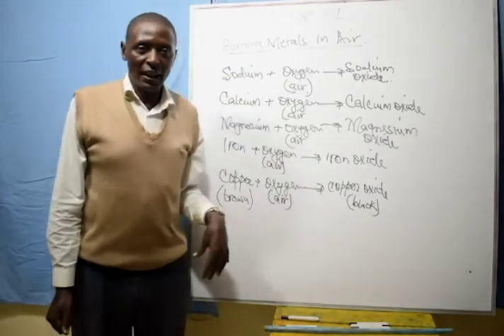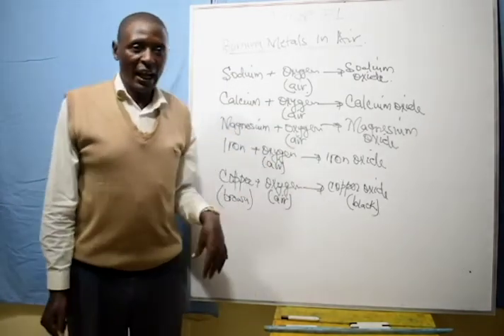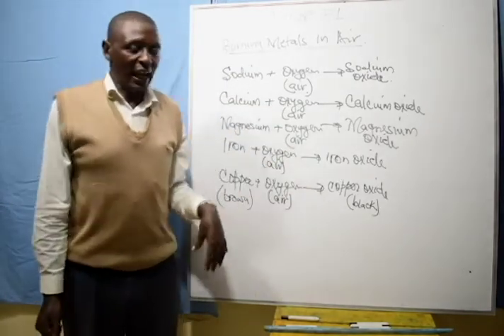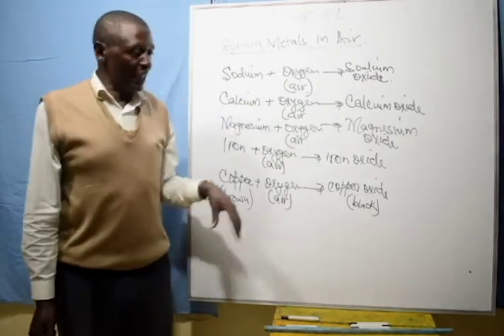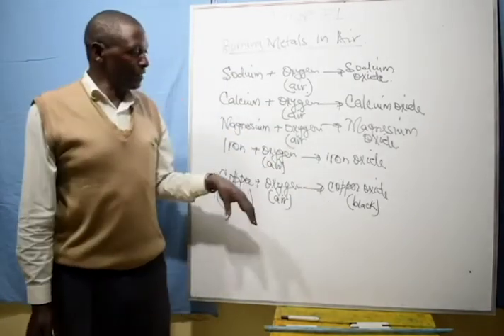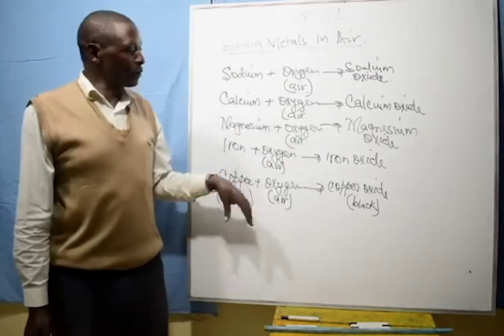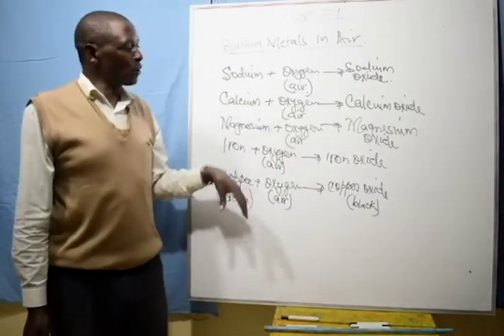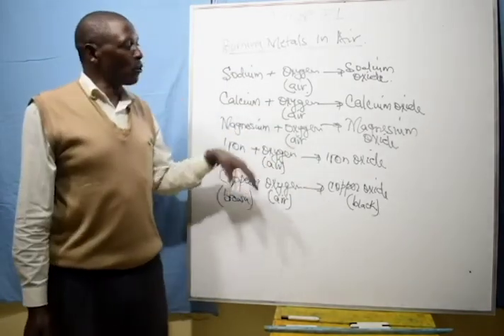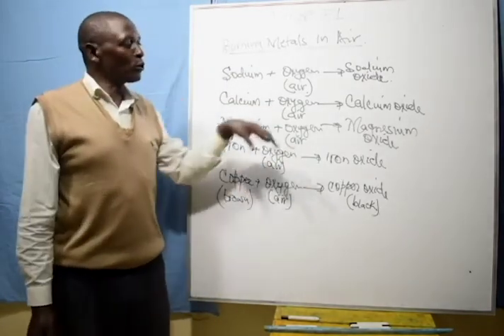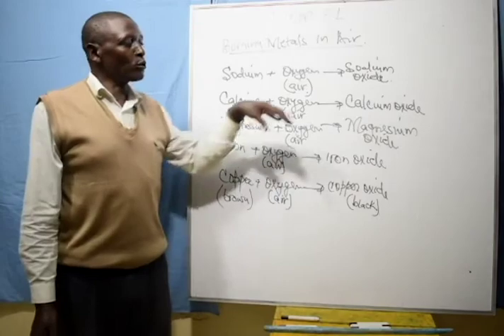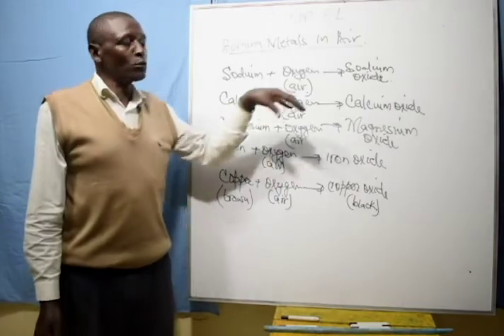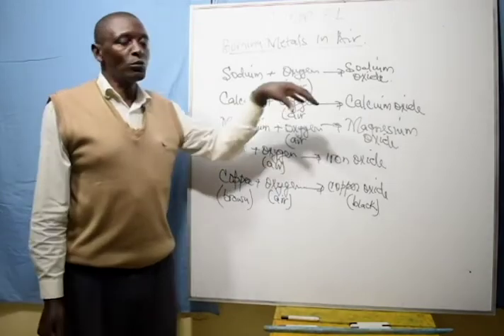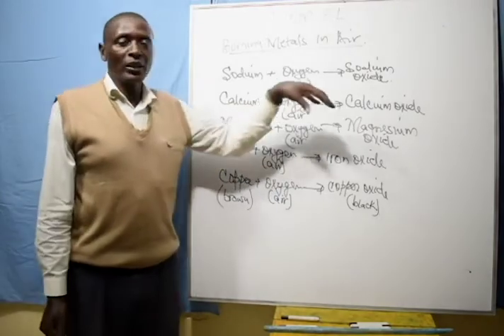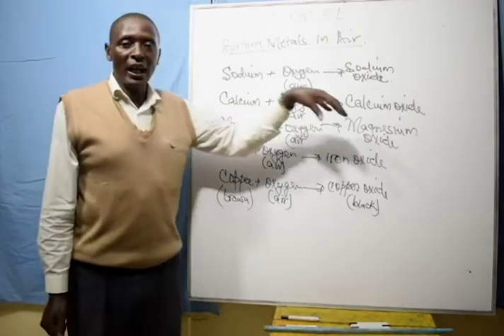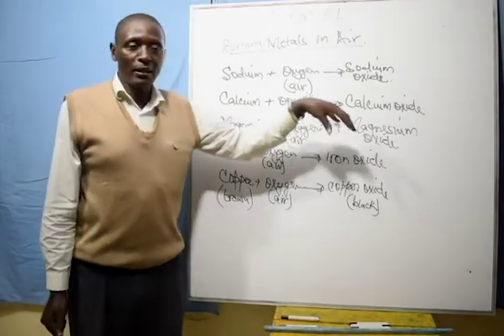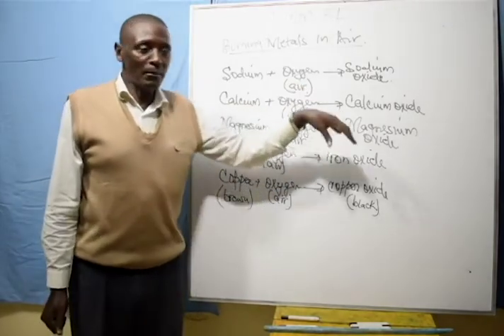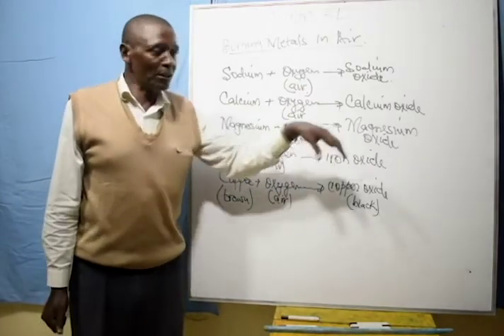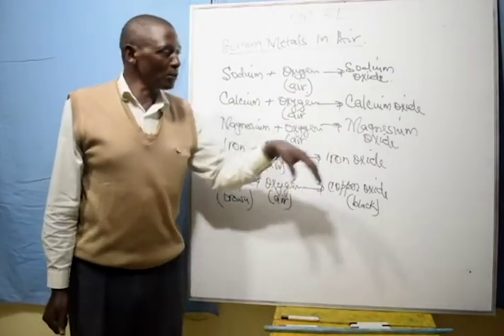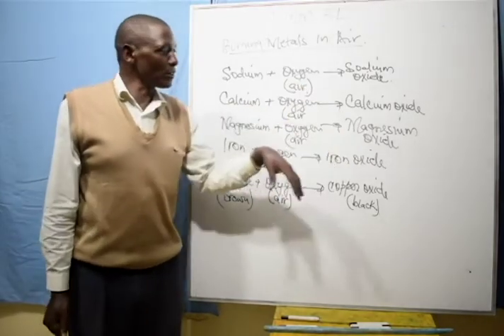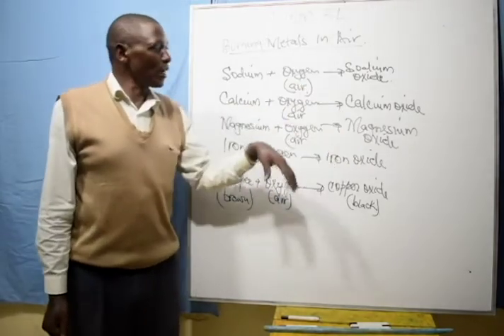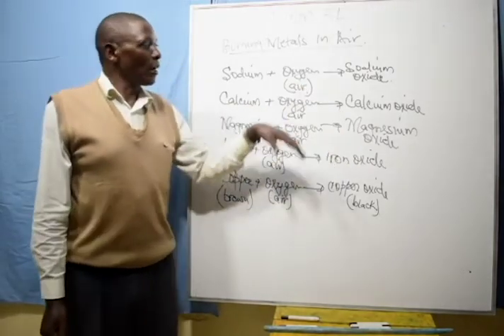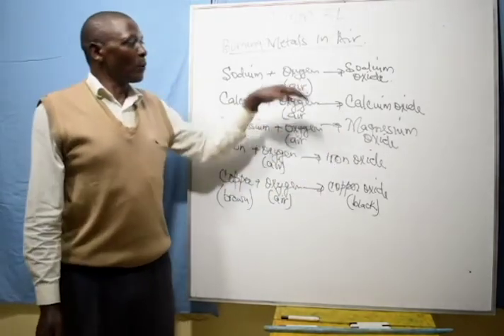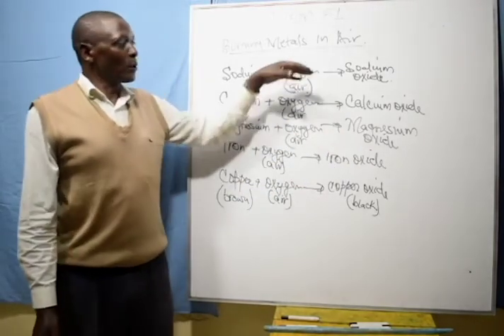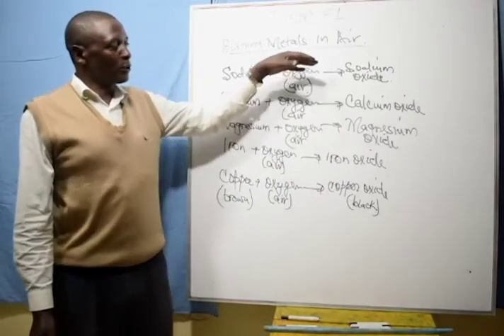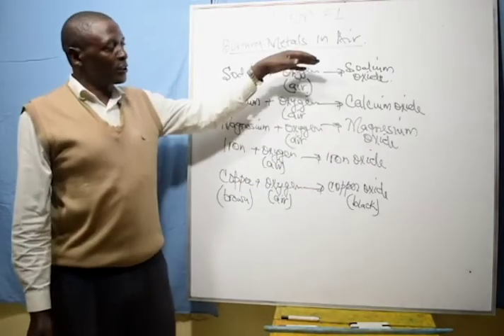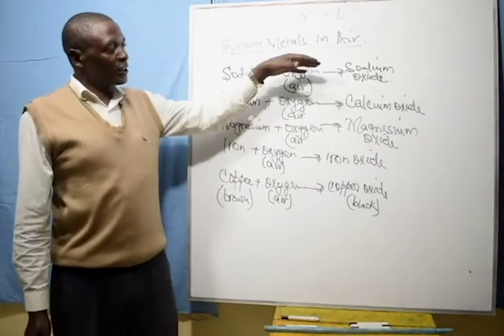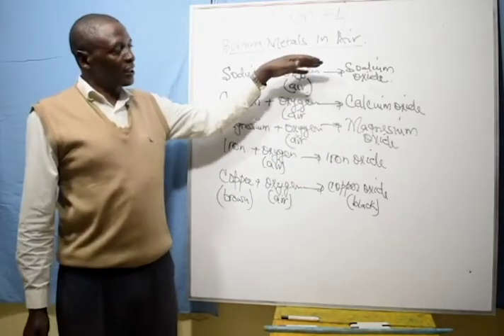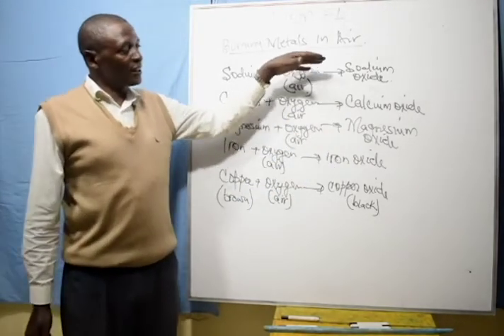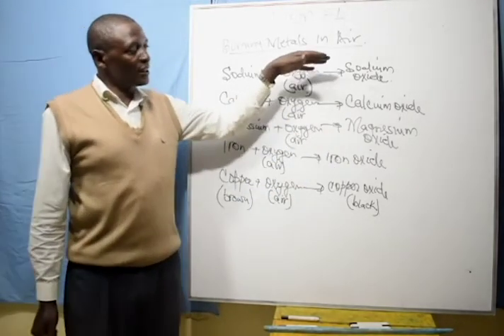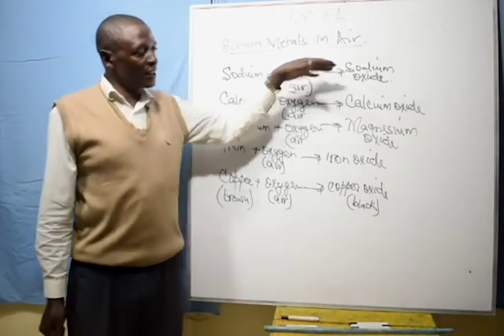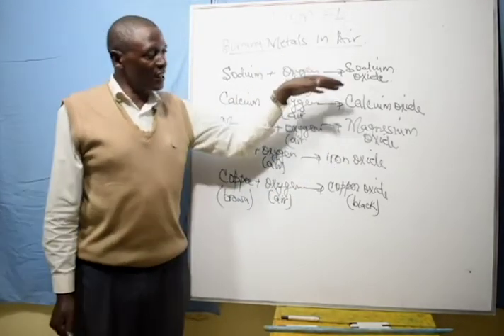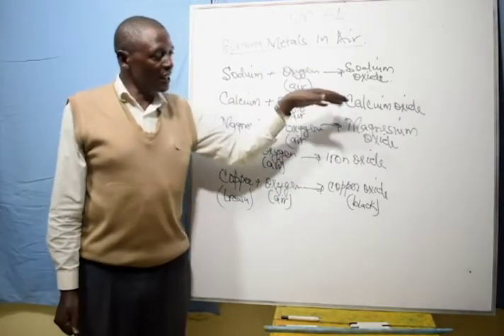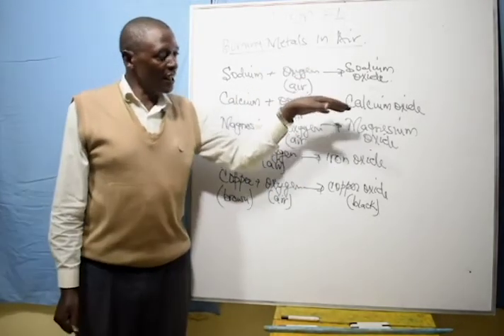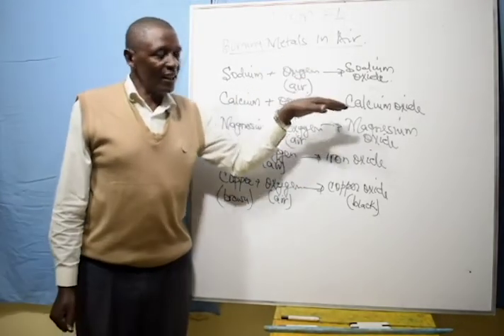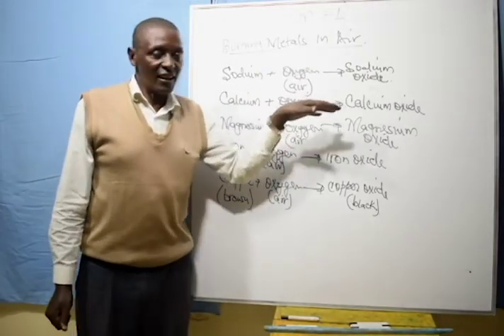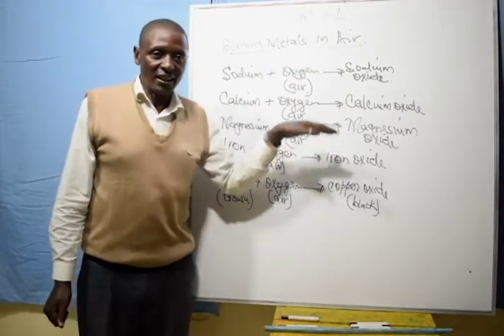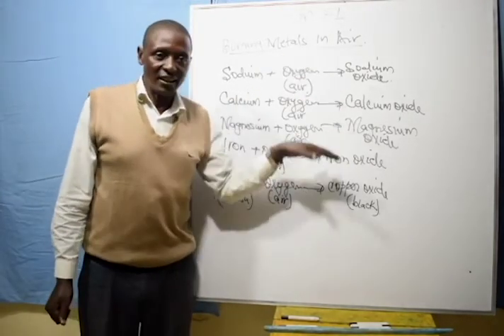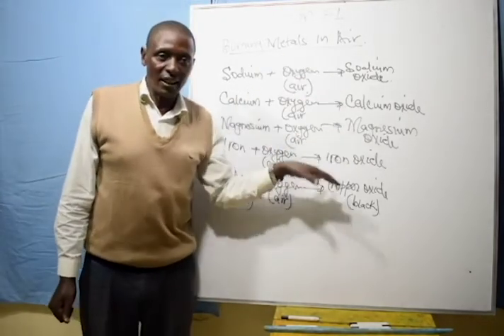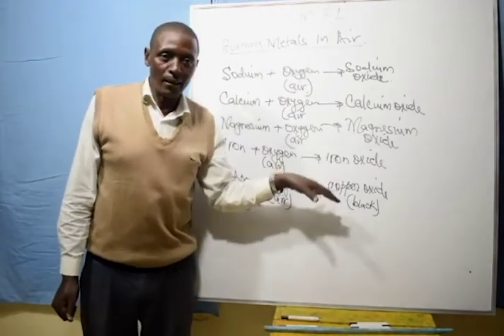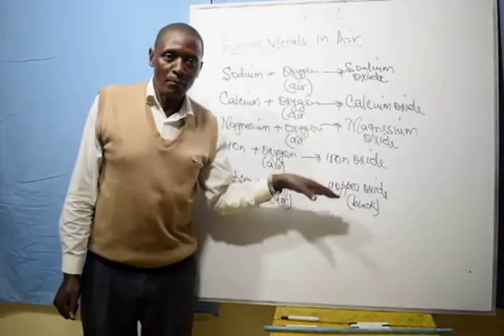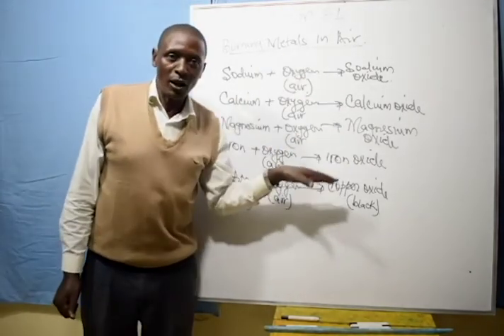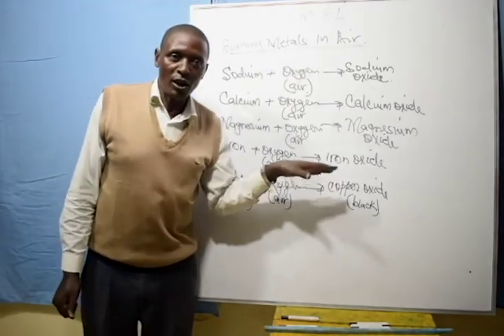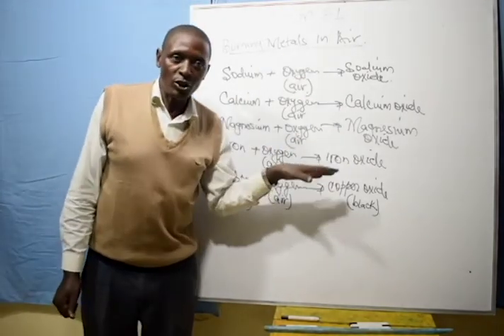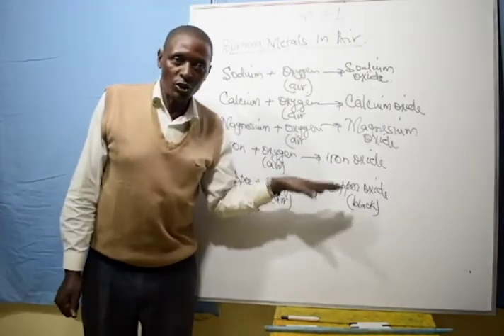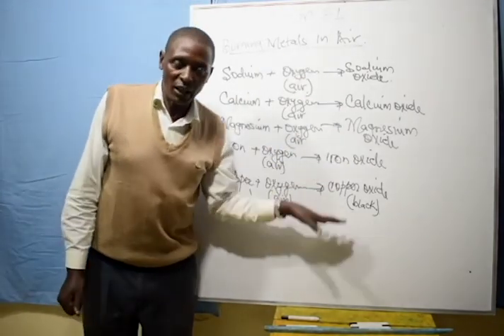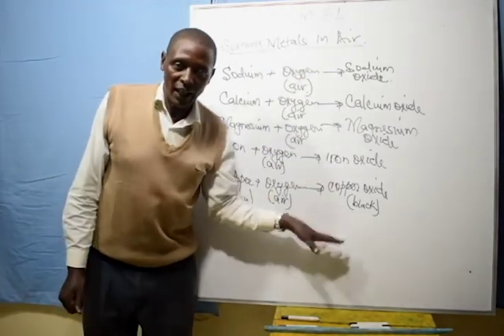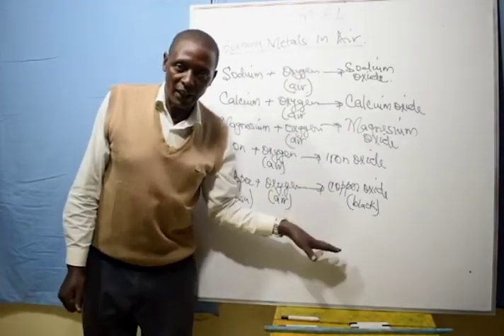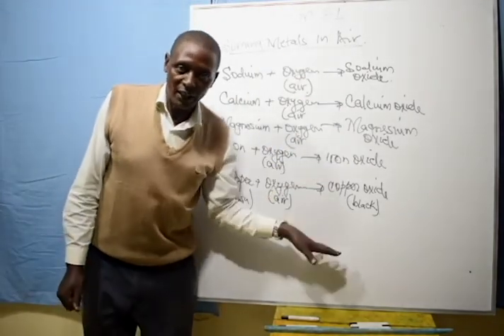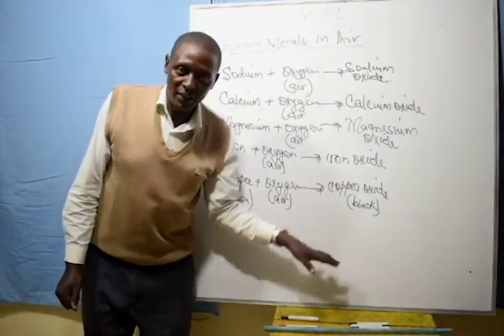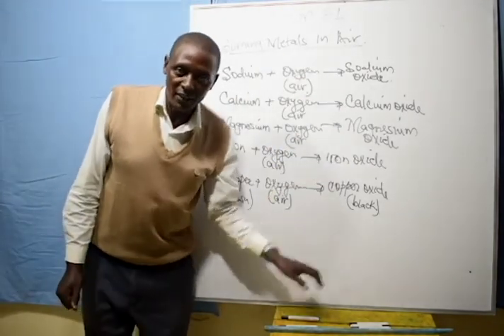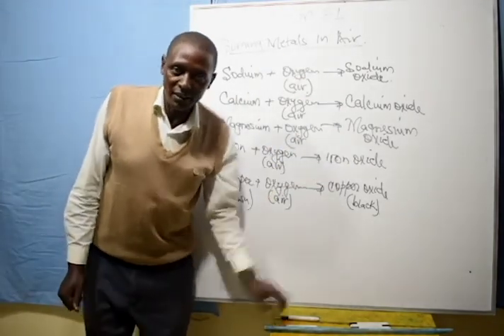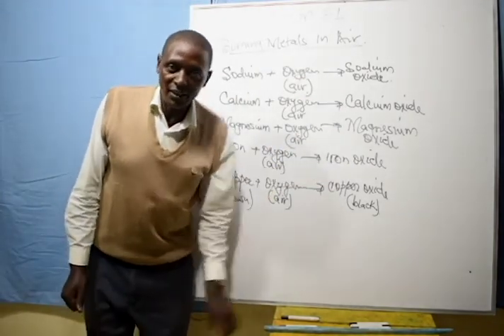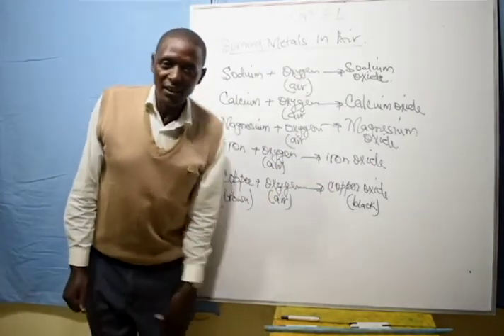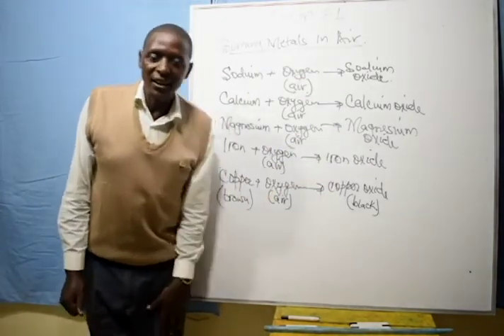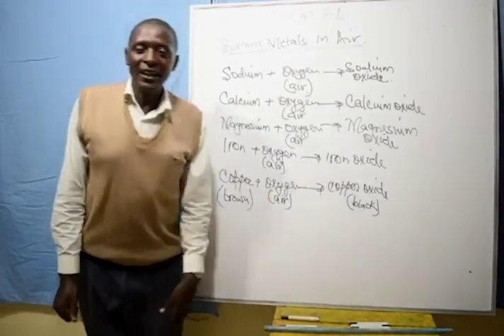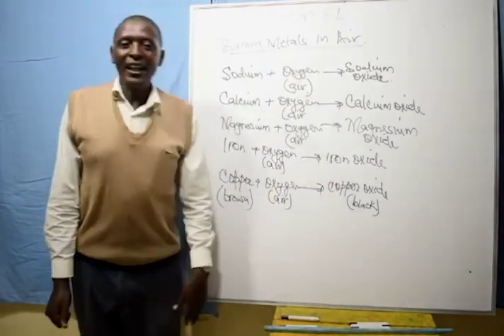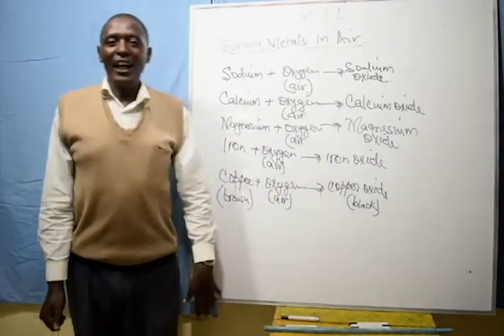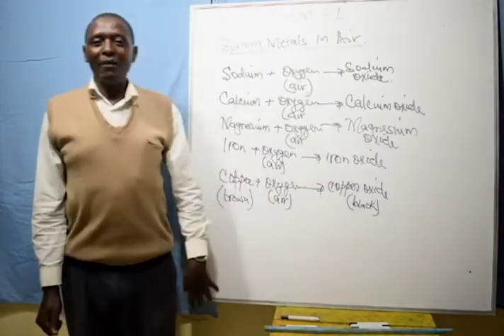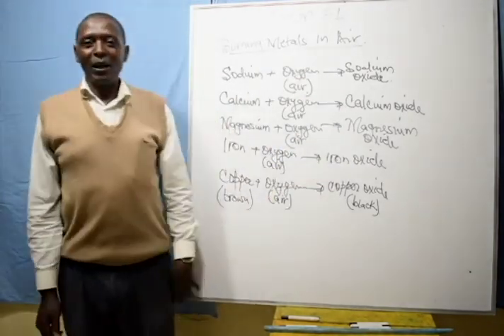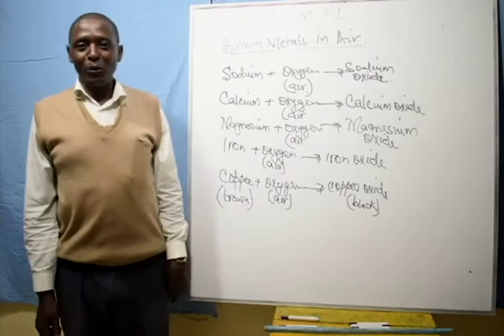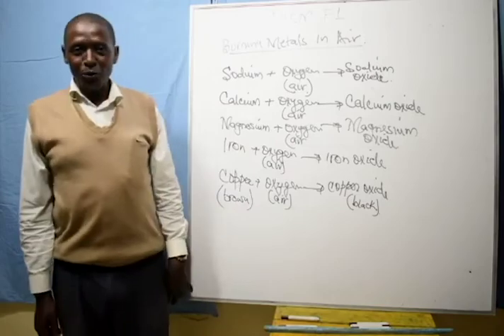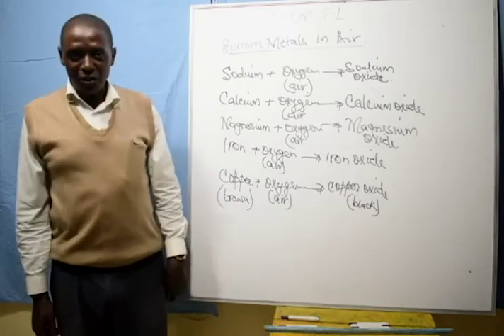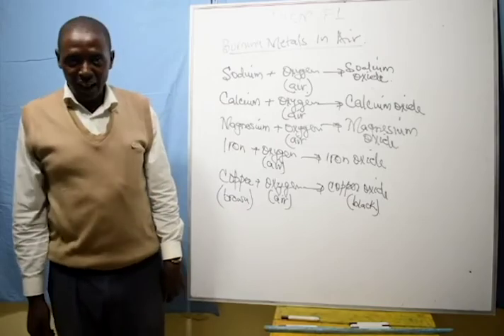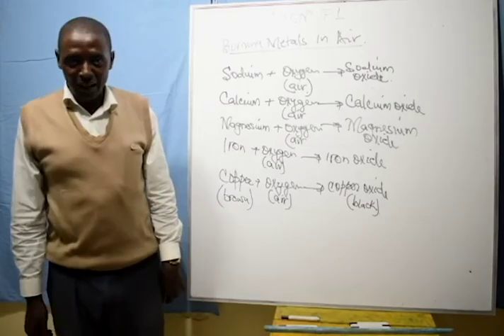I conclude: the reaction of metals when heated in air depends on their reactivity. As we go further, we will still see the same trend. Have a good time.